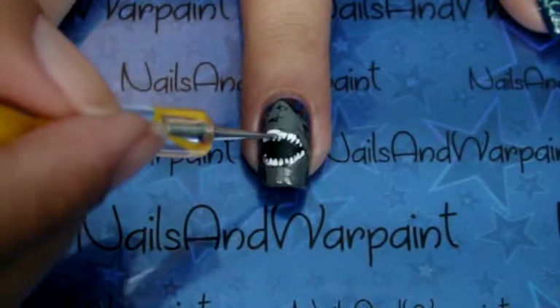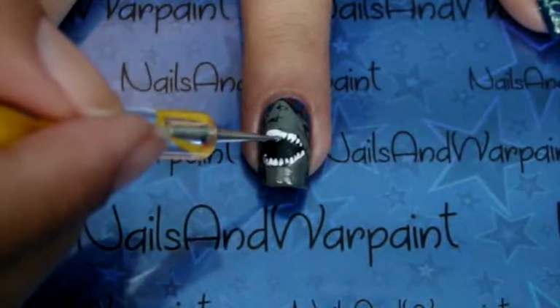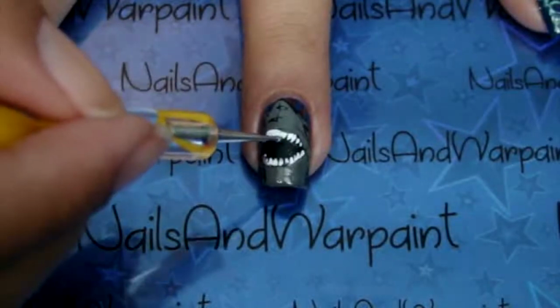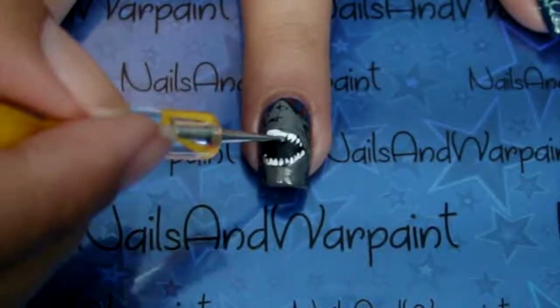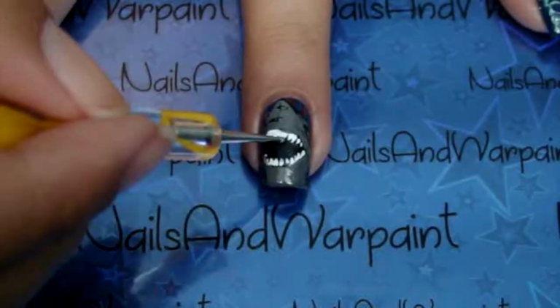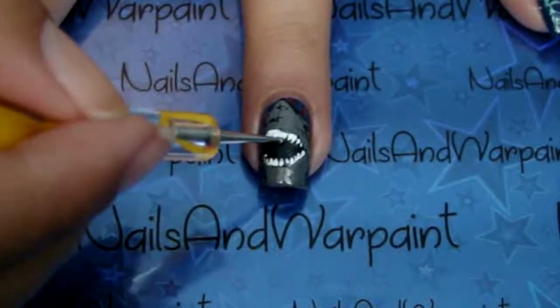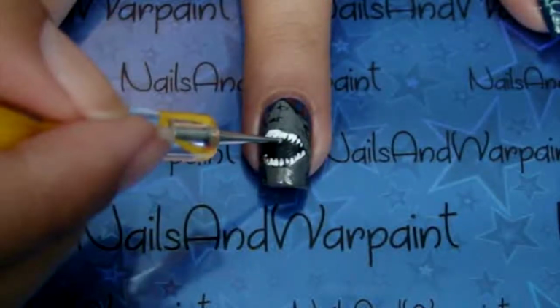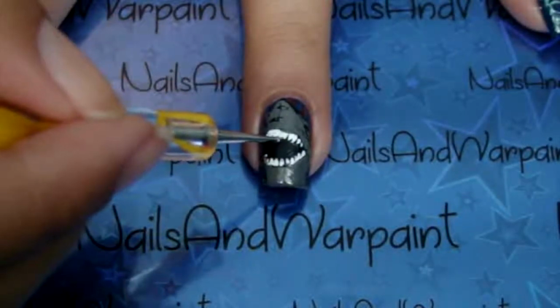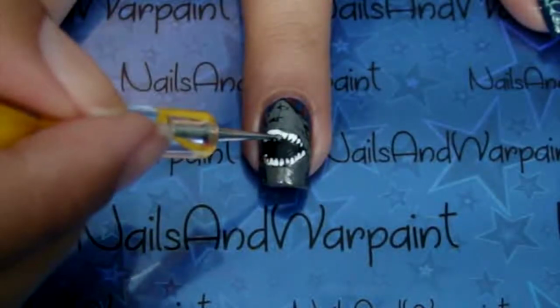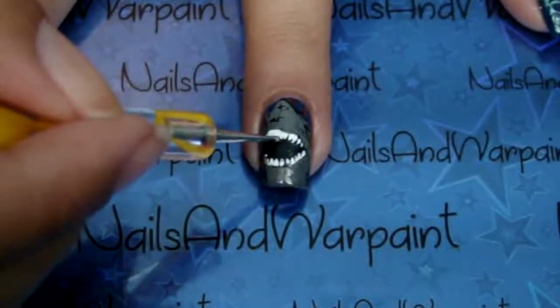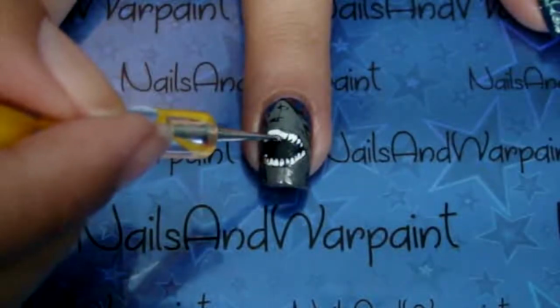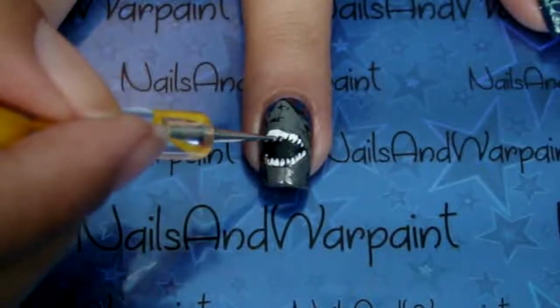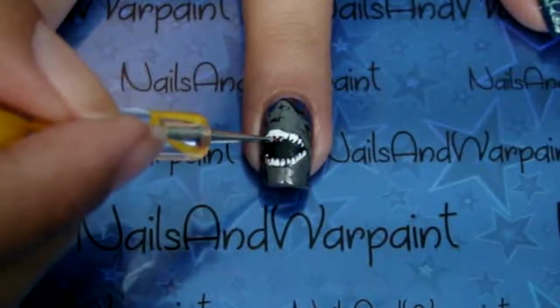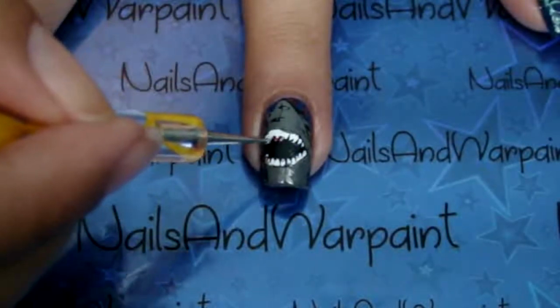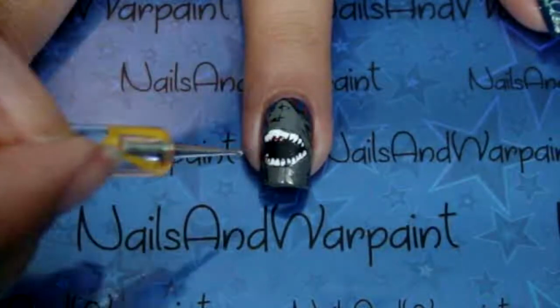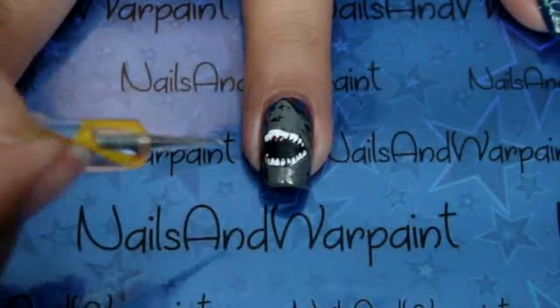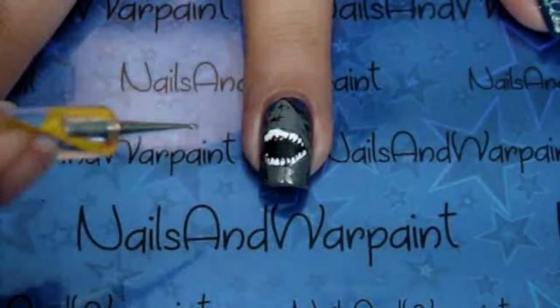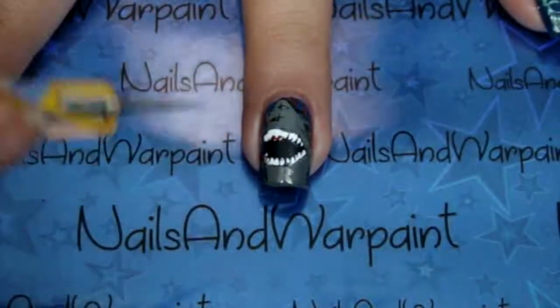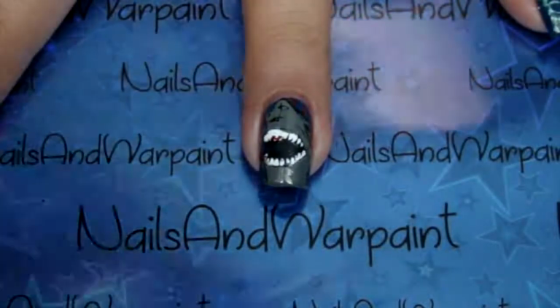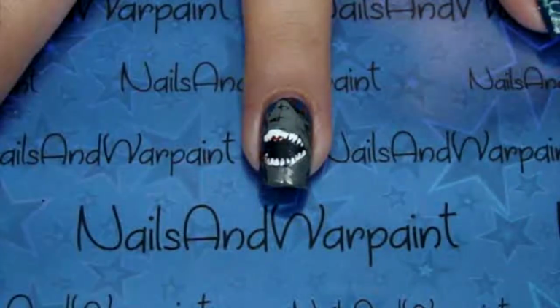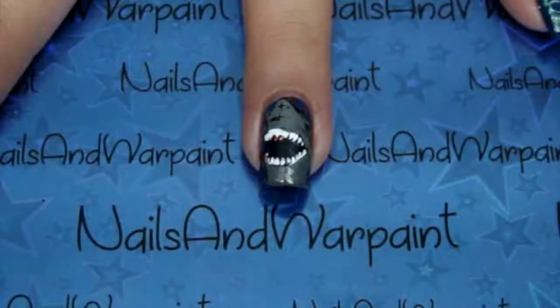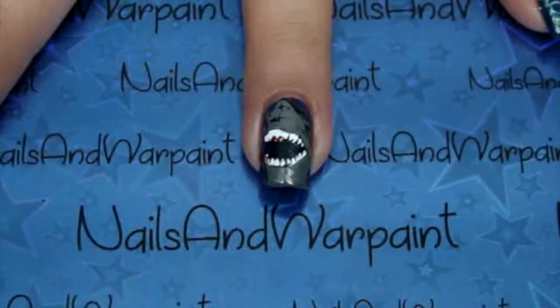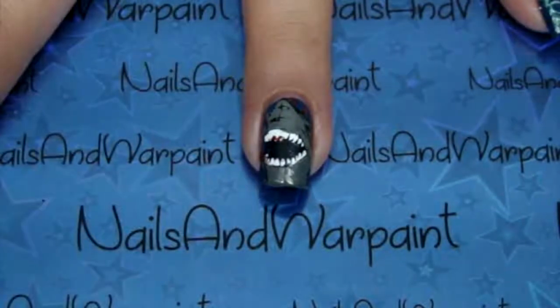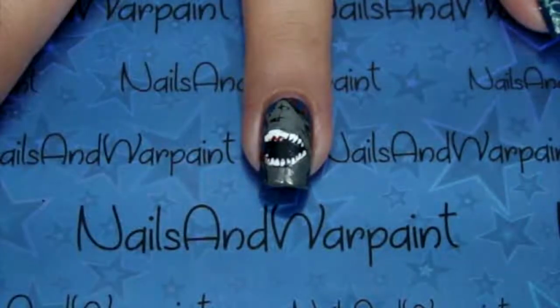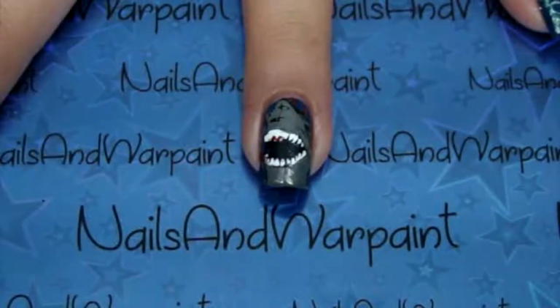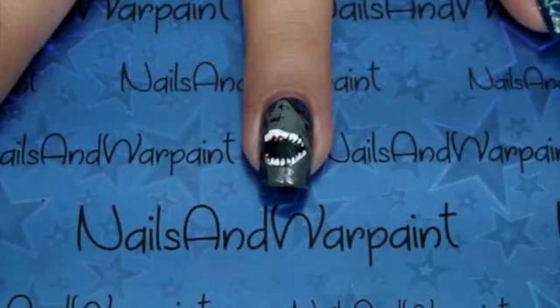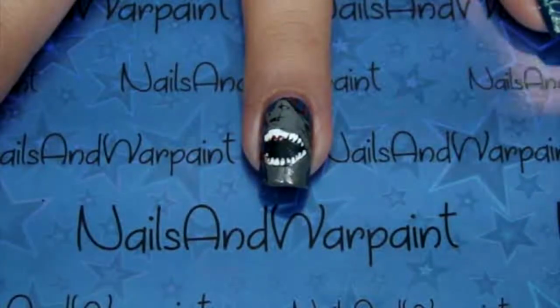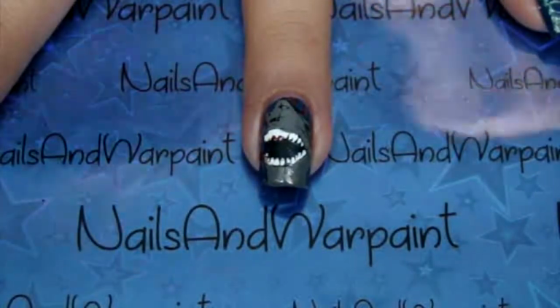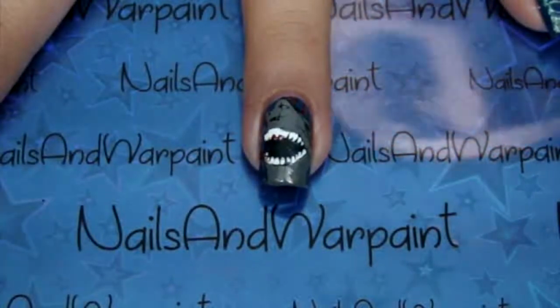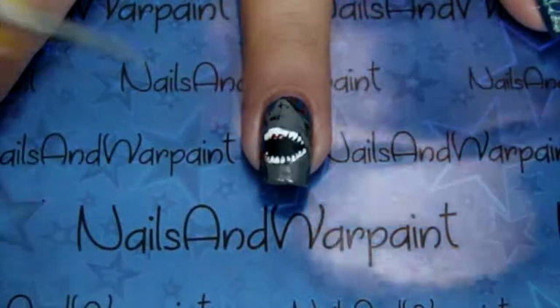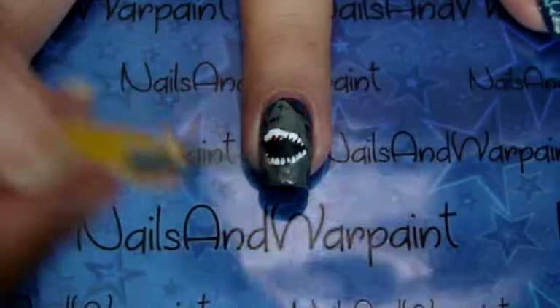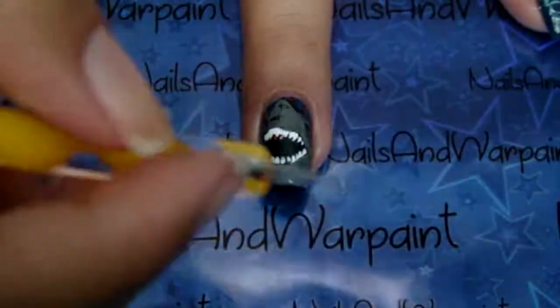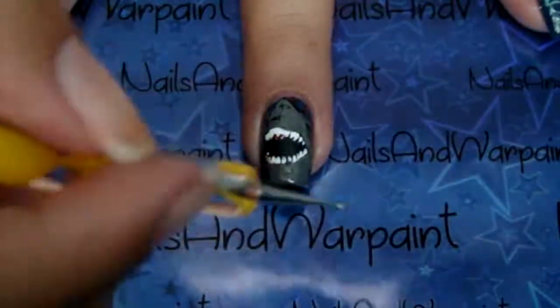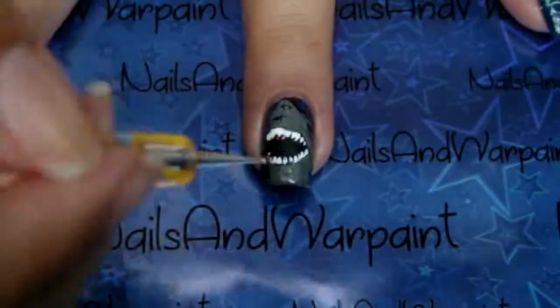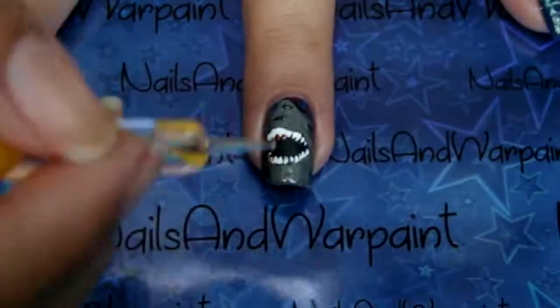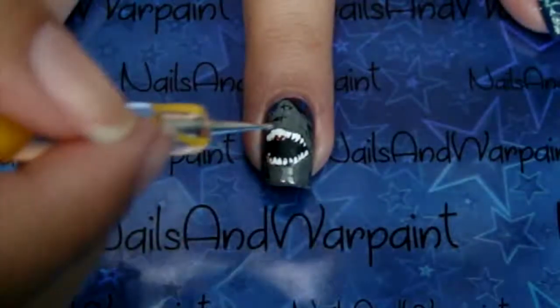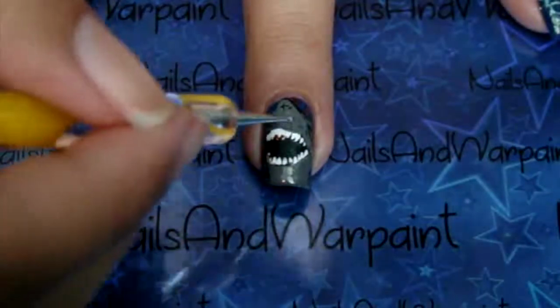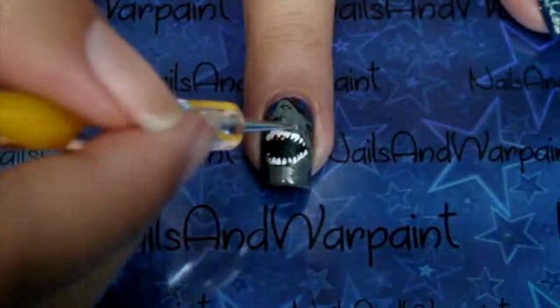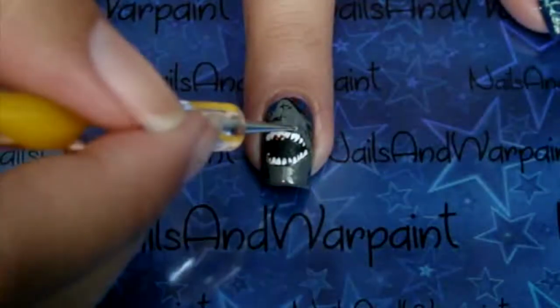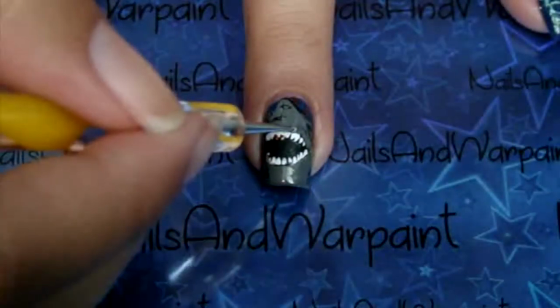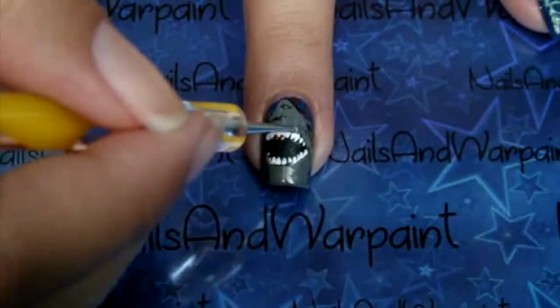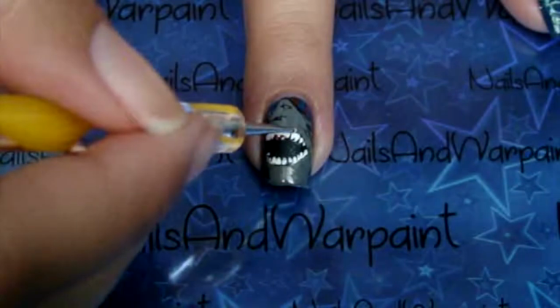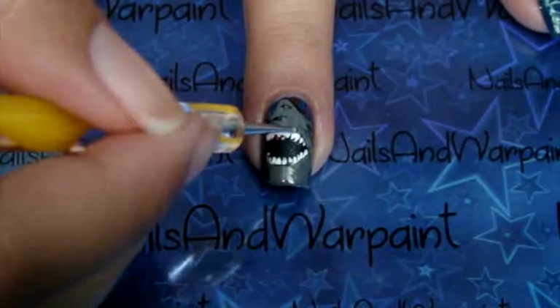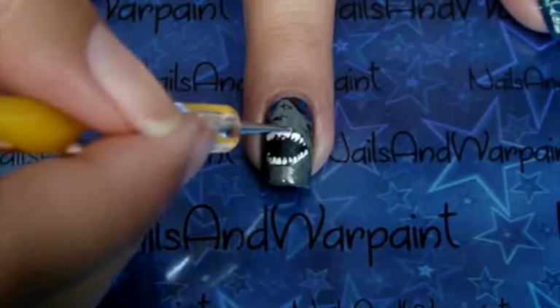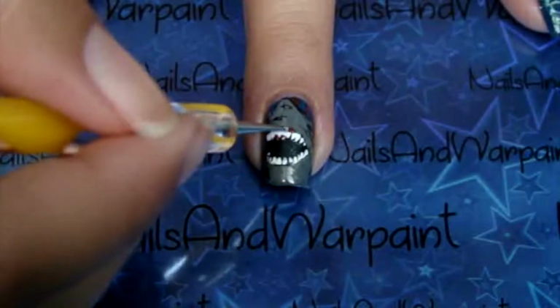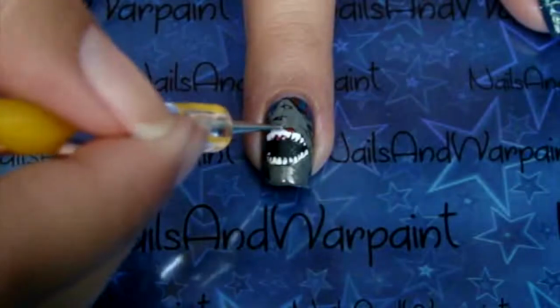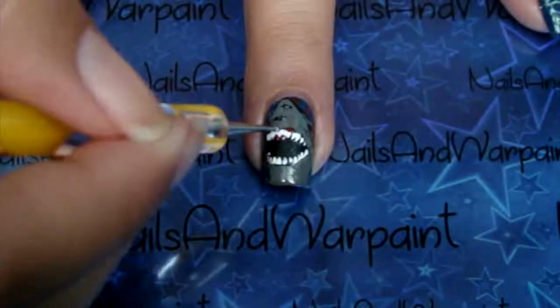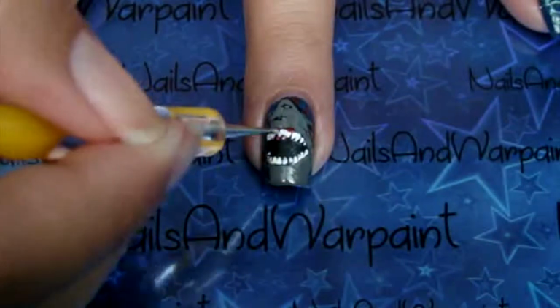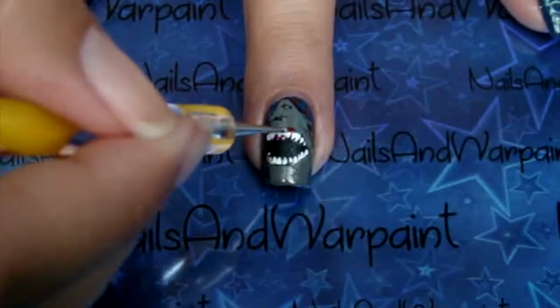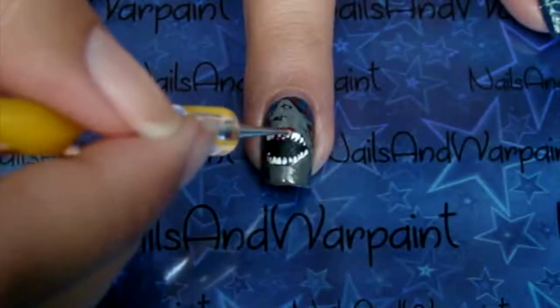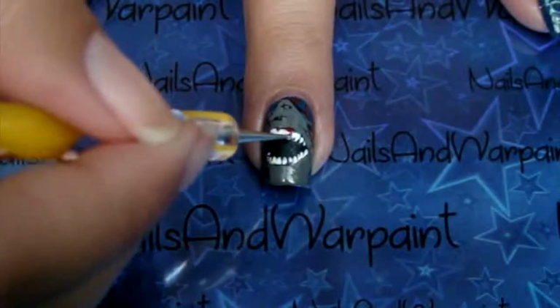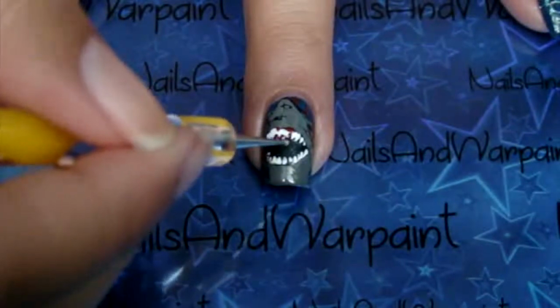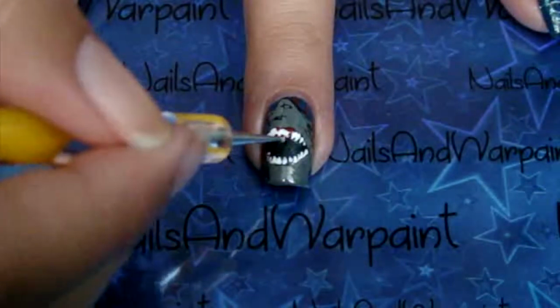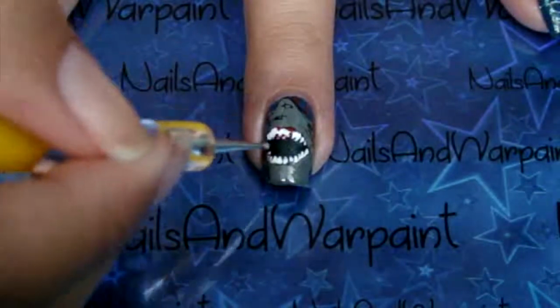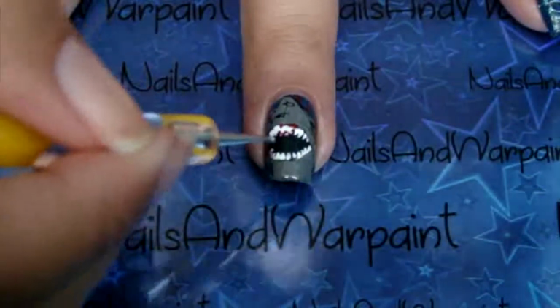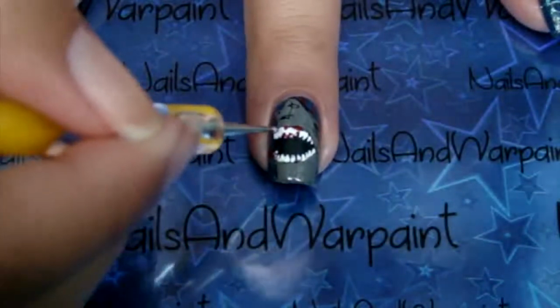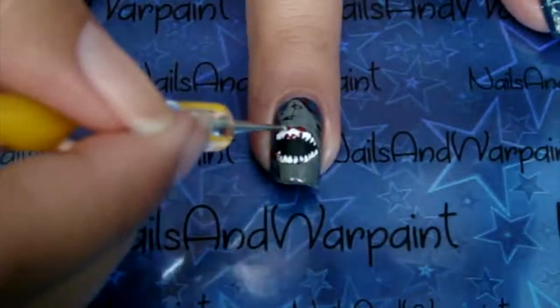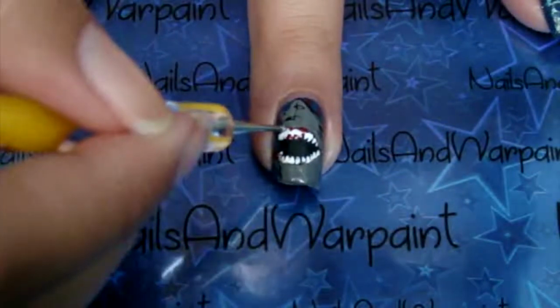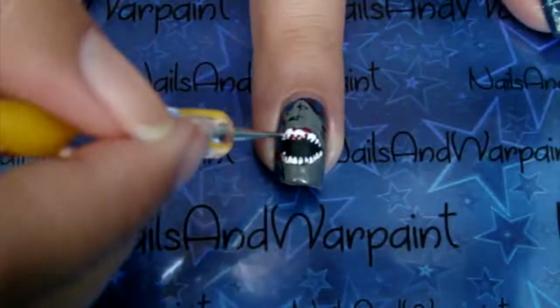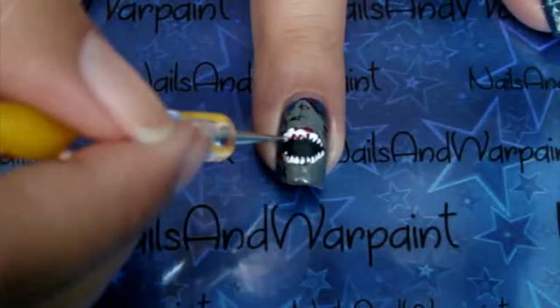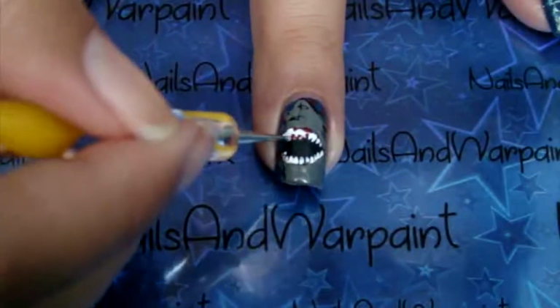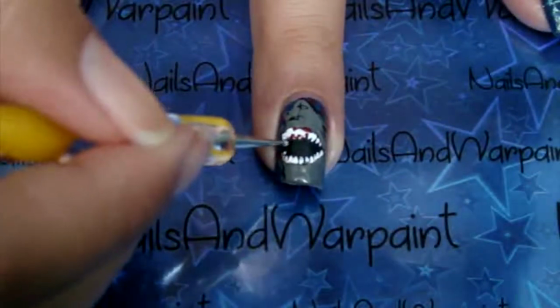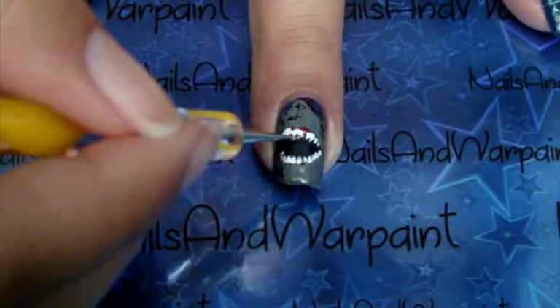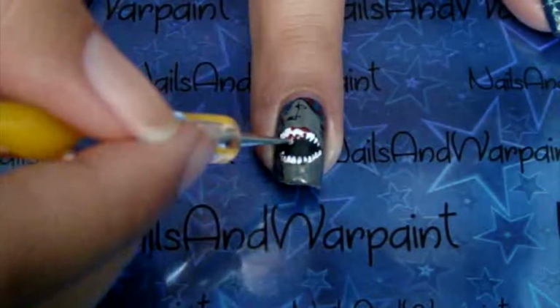Then I wanted to give this shark a little bit of a scarier edge, so I dotted on some blood around the teeth.